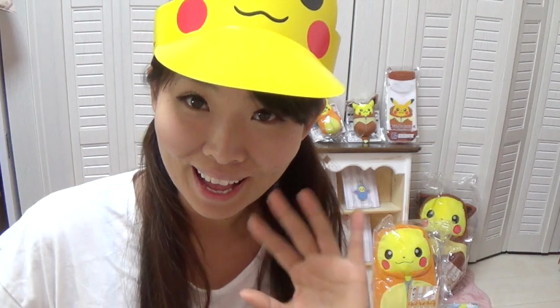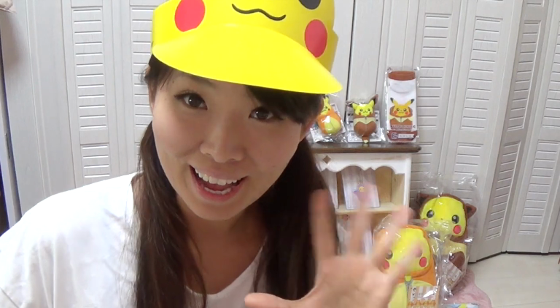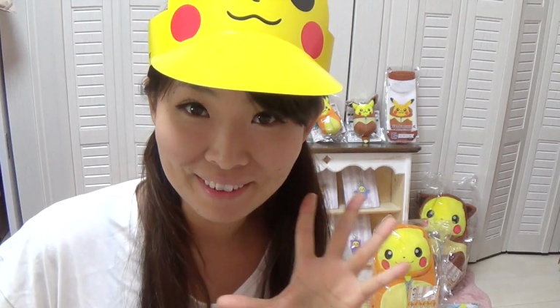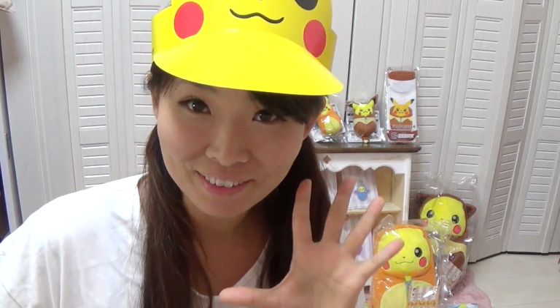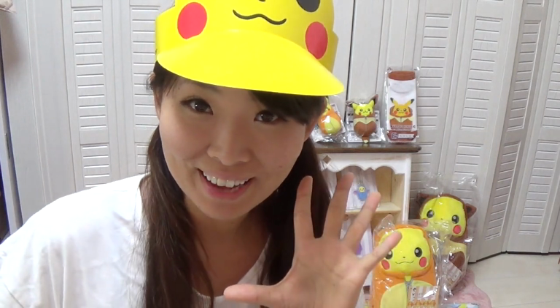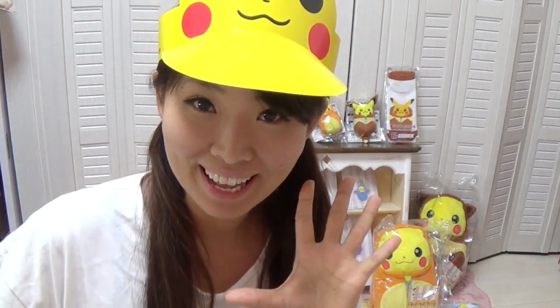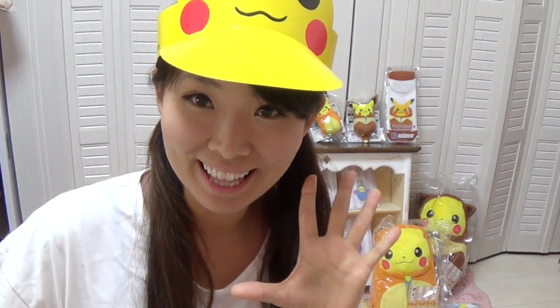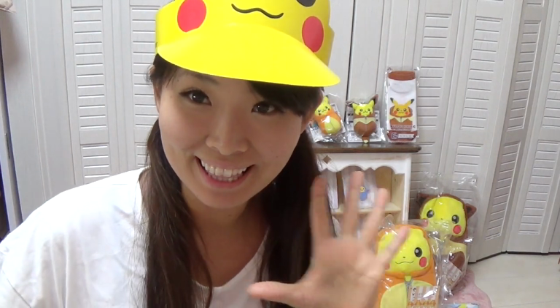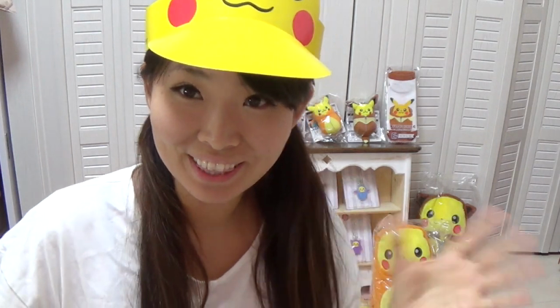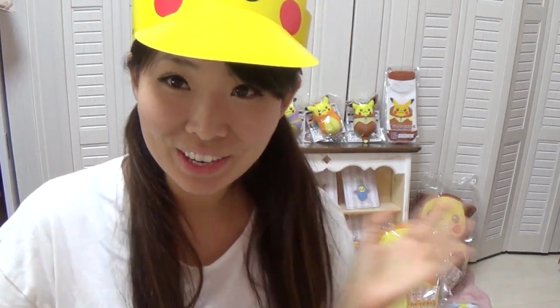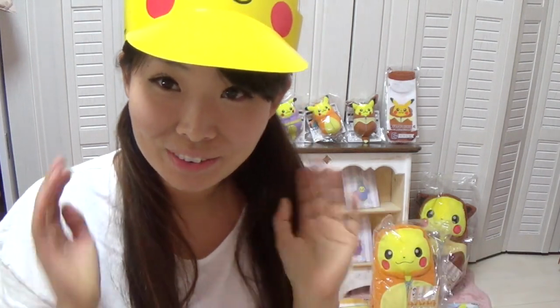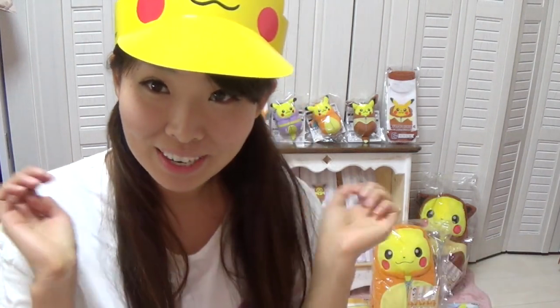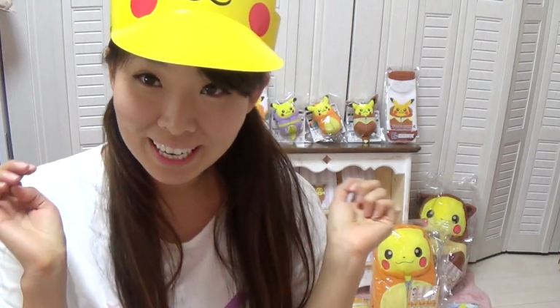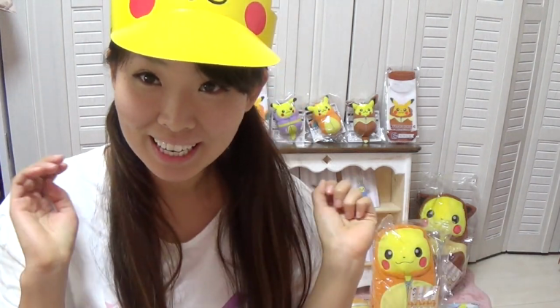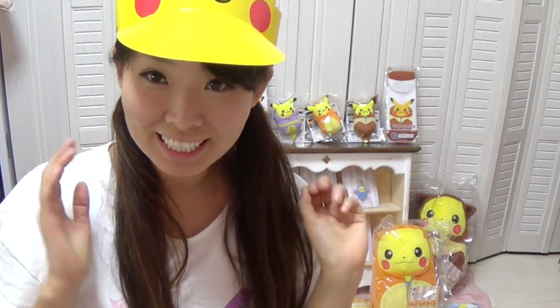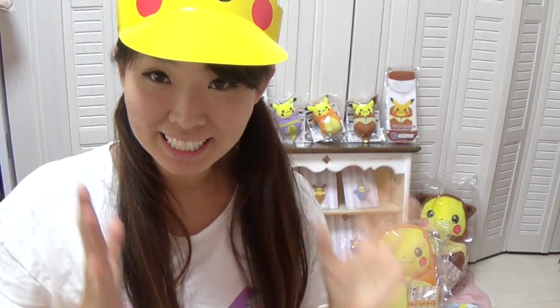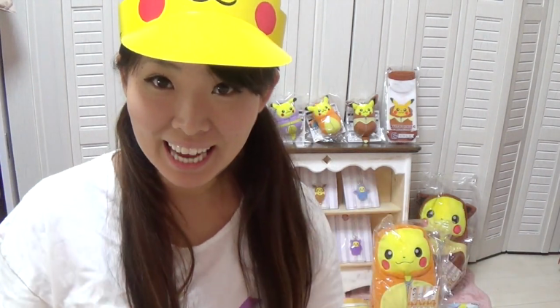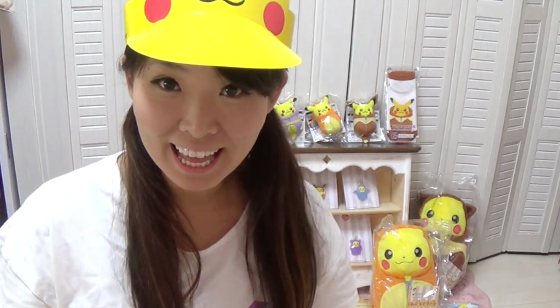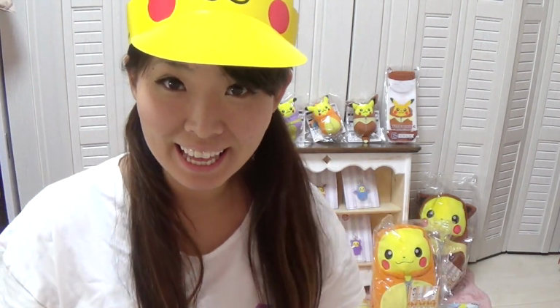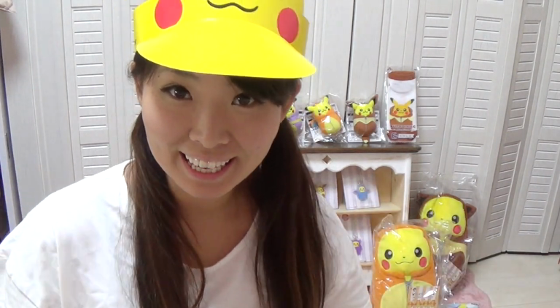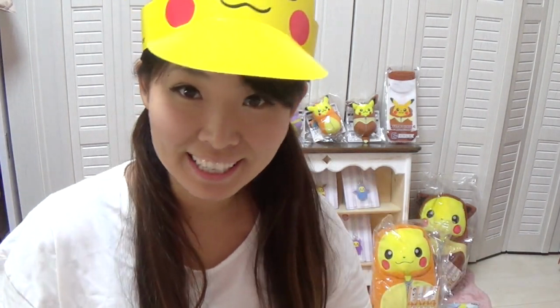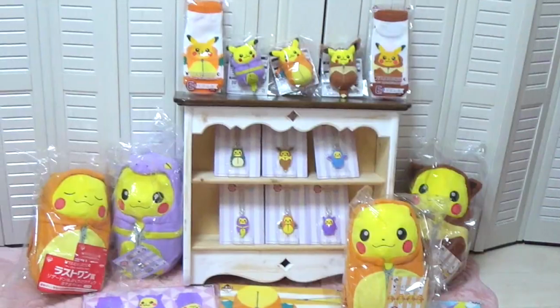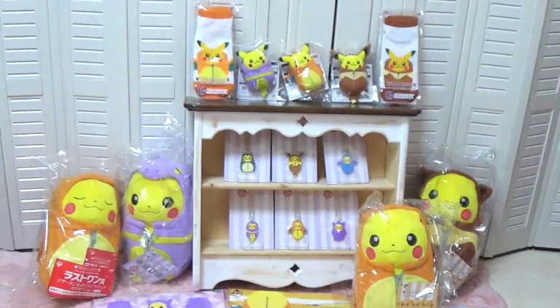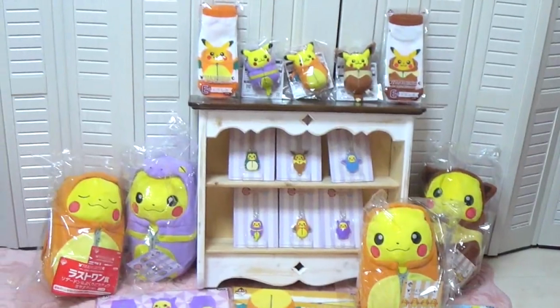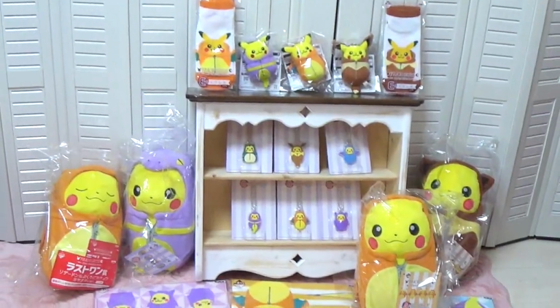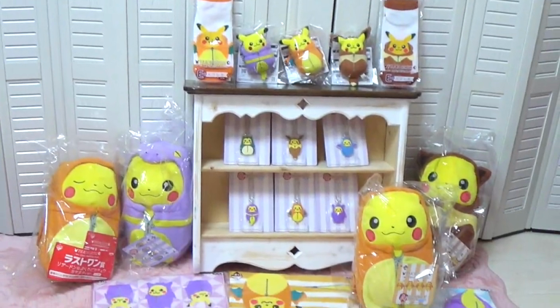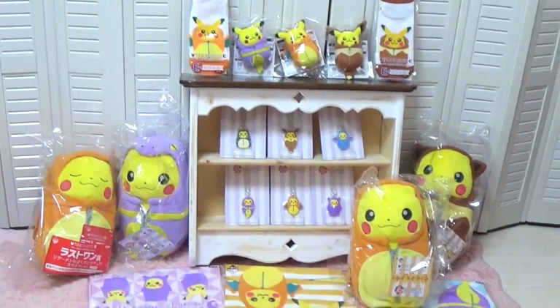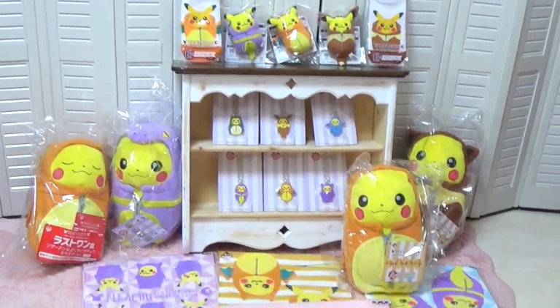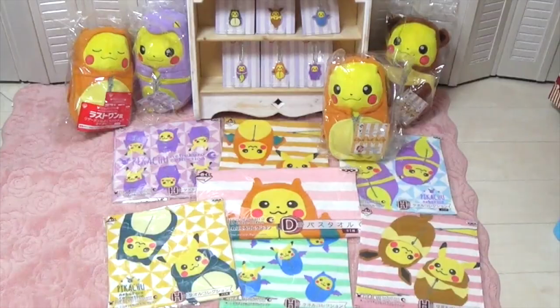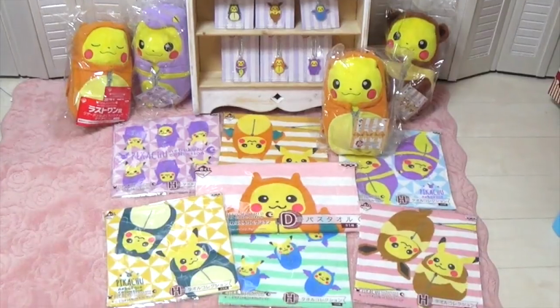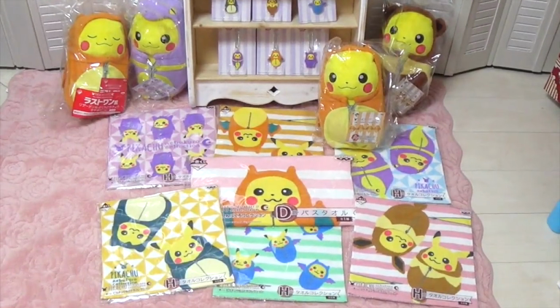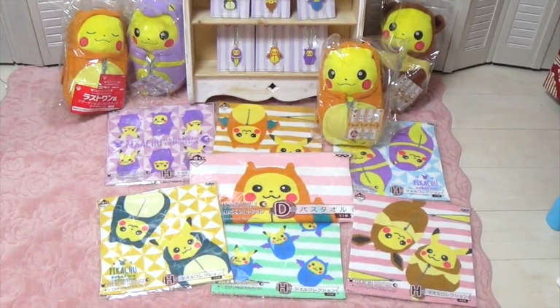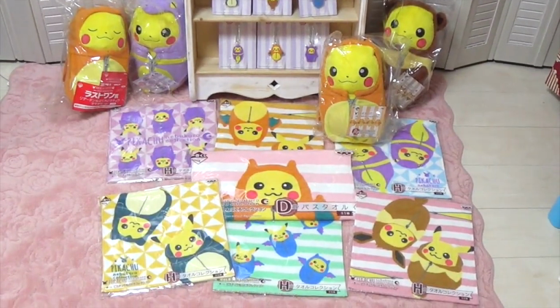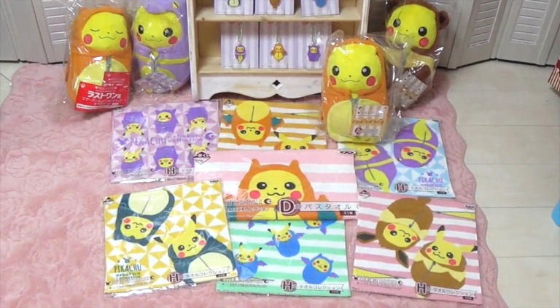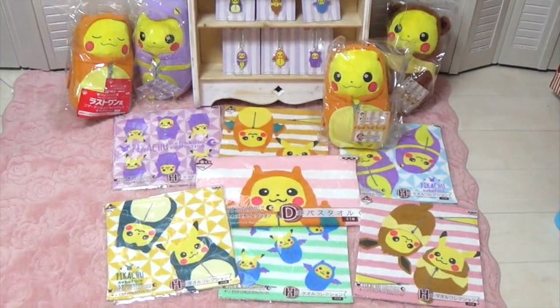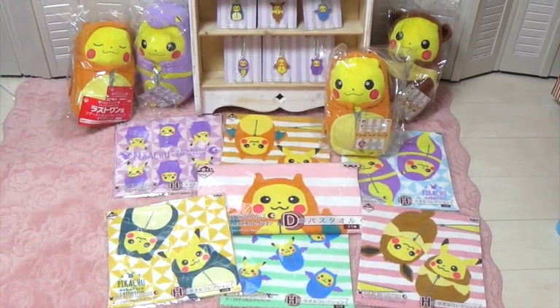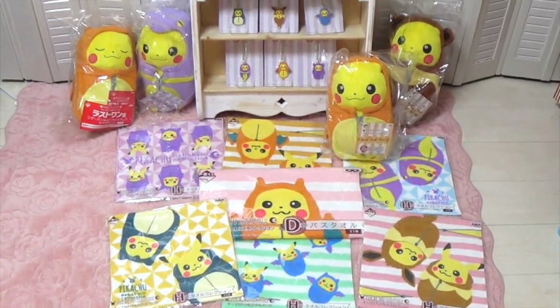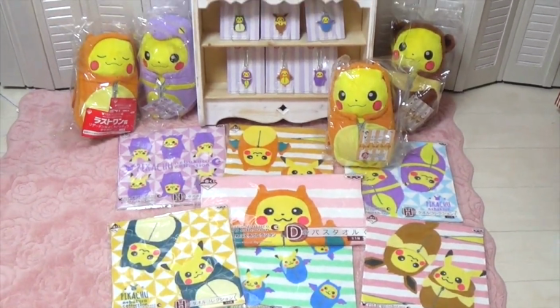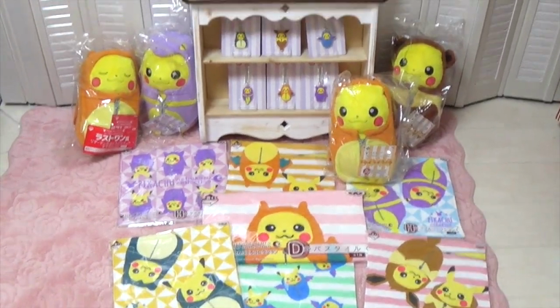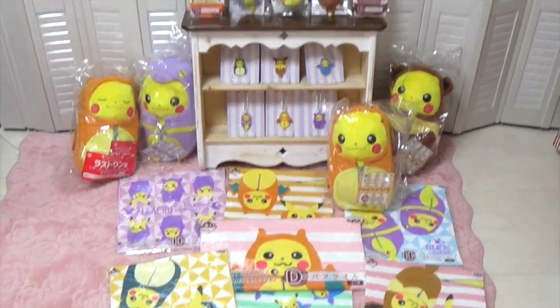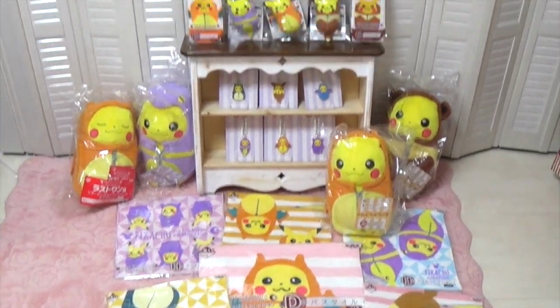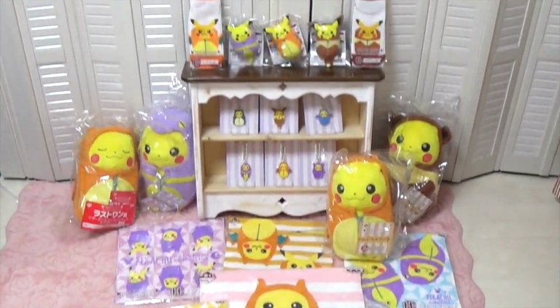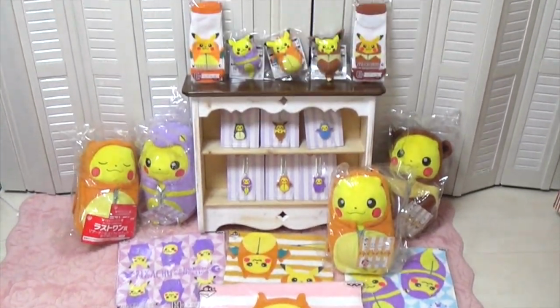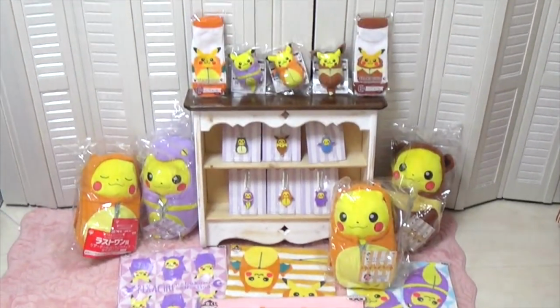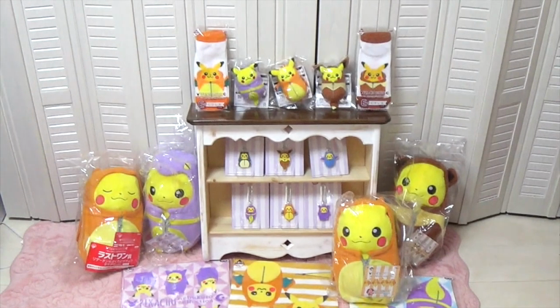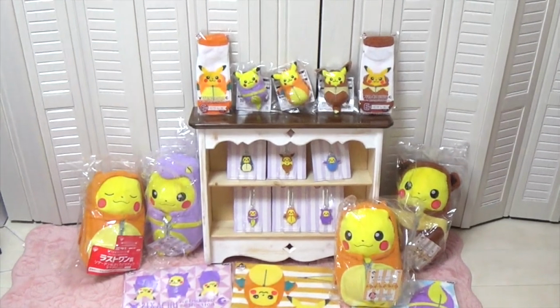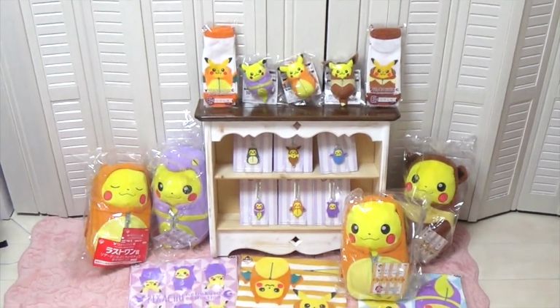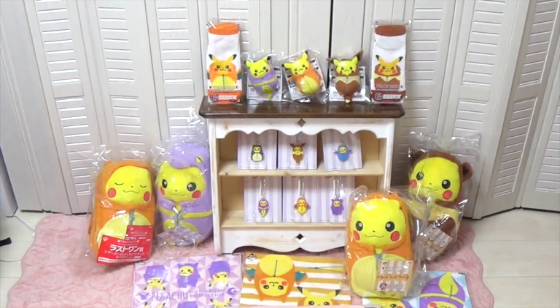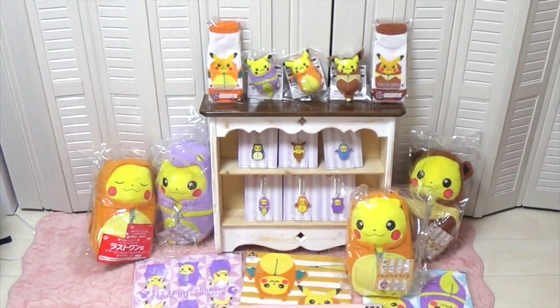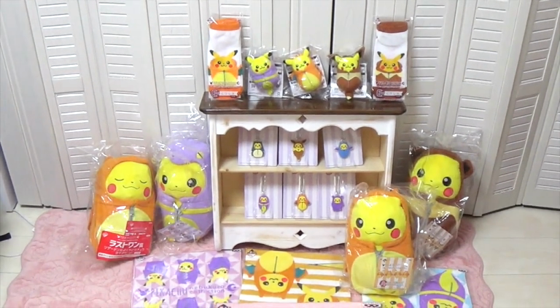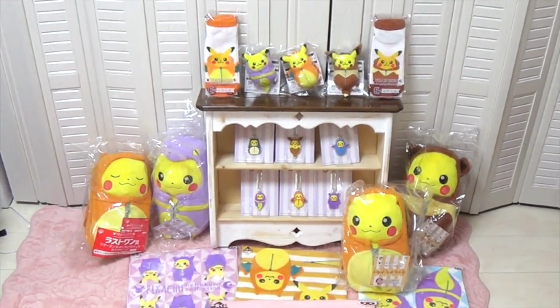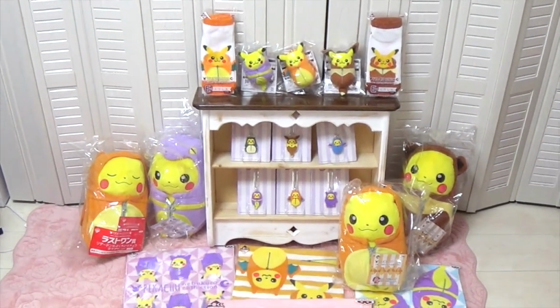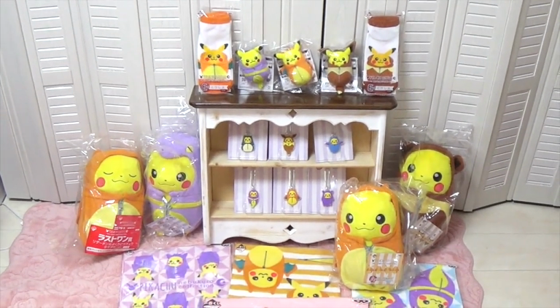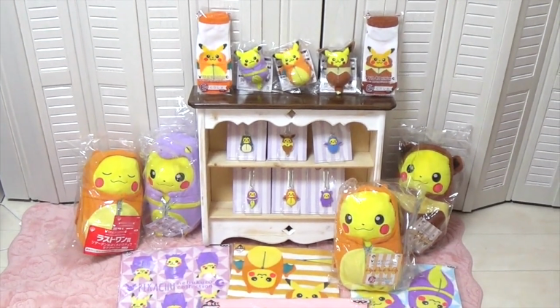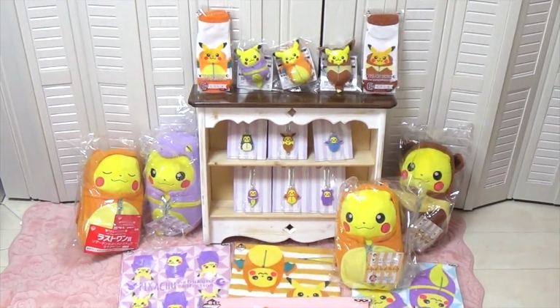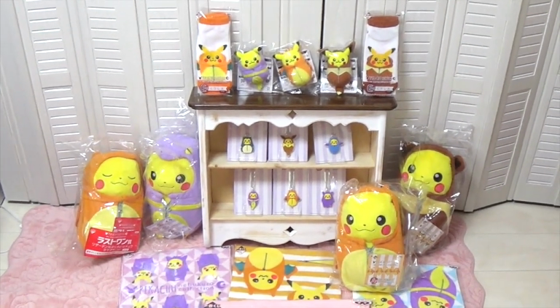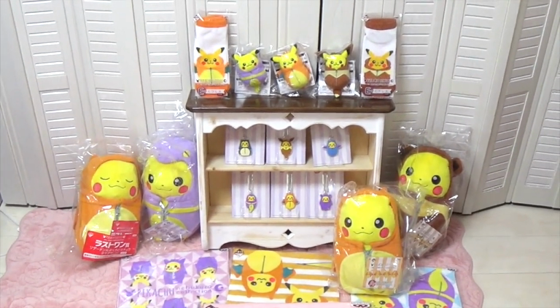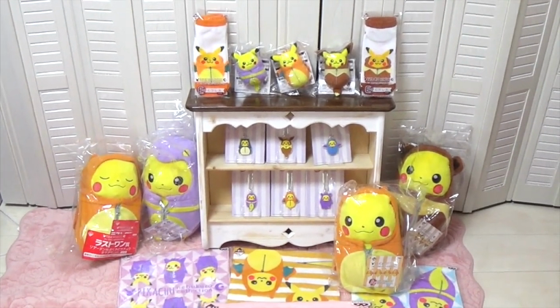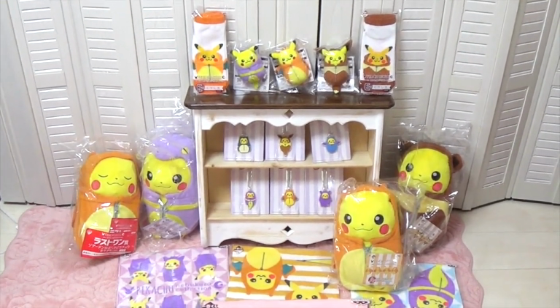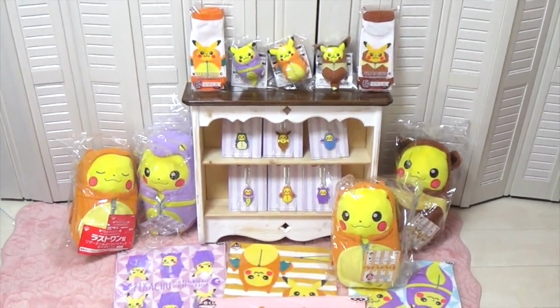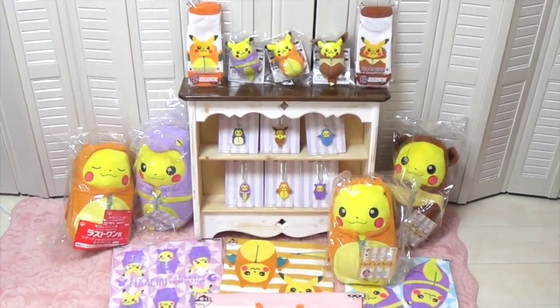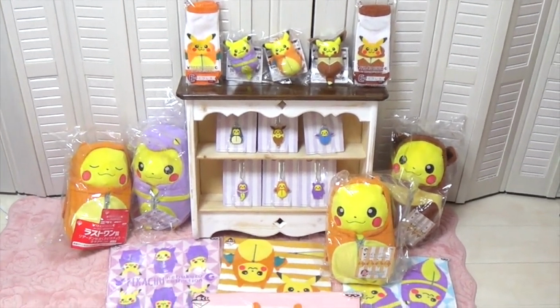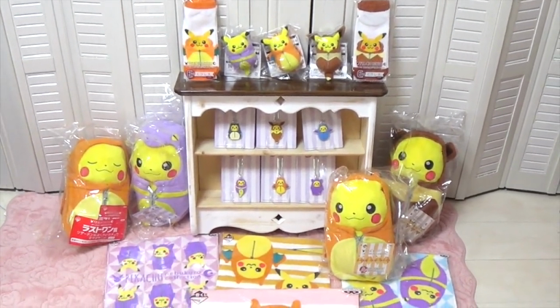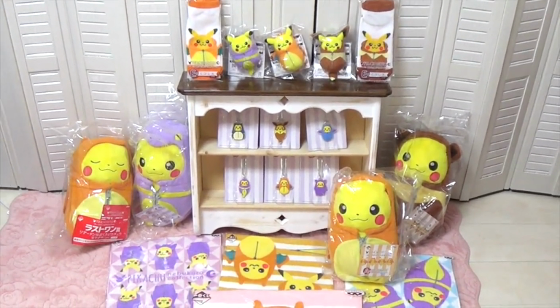Hi everyone! Look what I got today! Ta-da! This is Pikachu Nebukuro Collection — it's a sleeping bag collection.